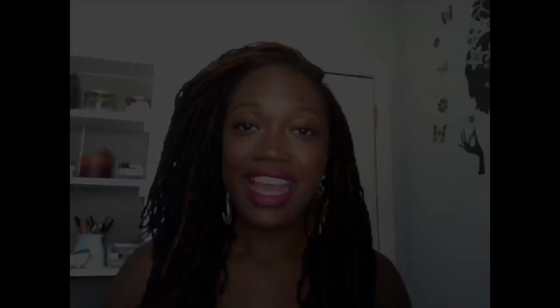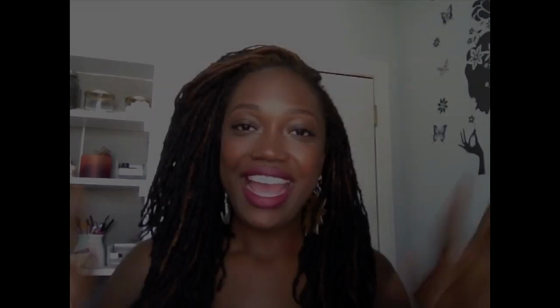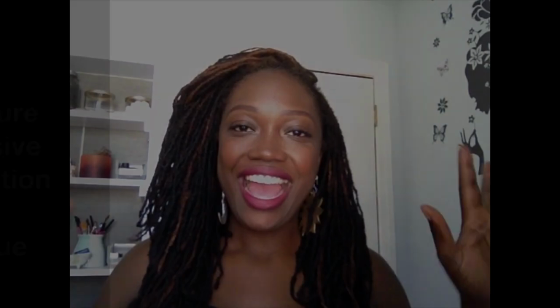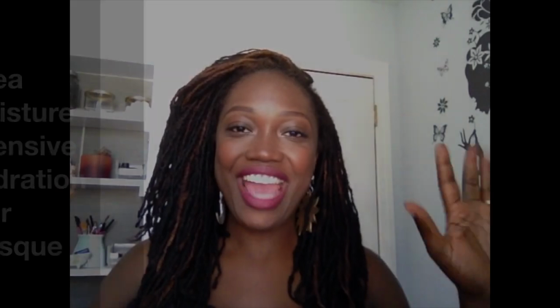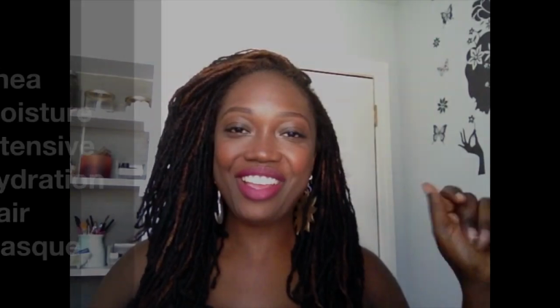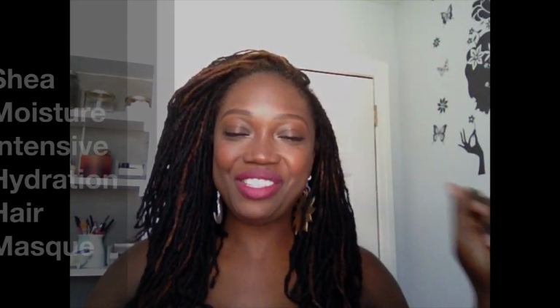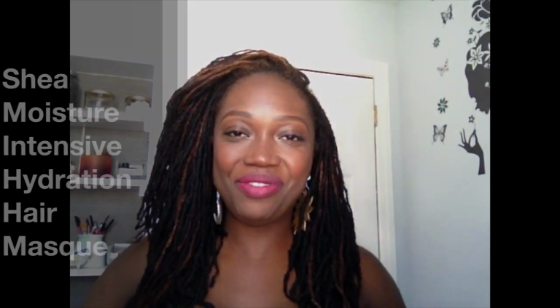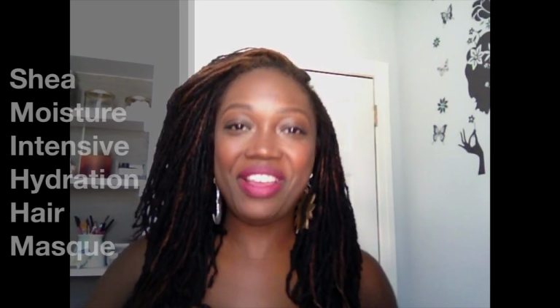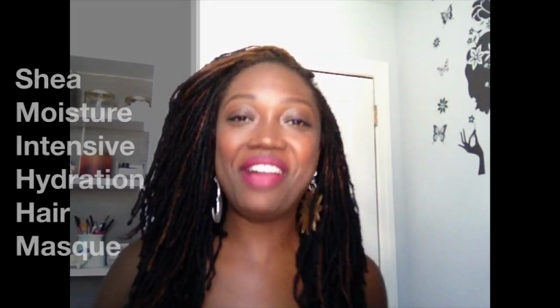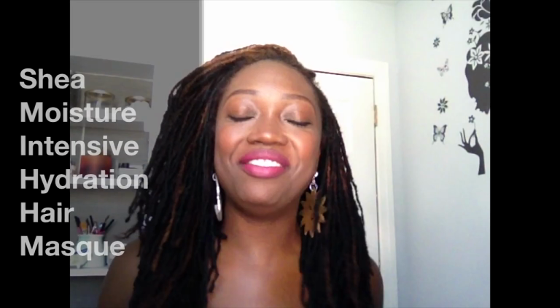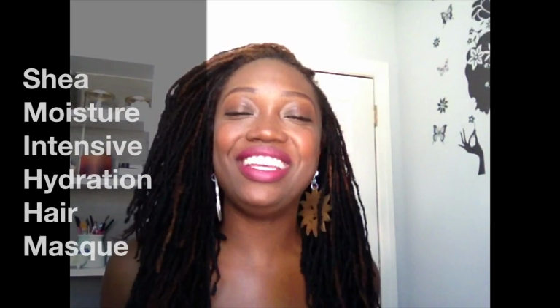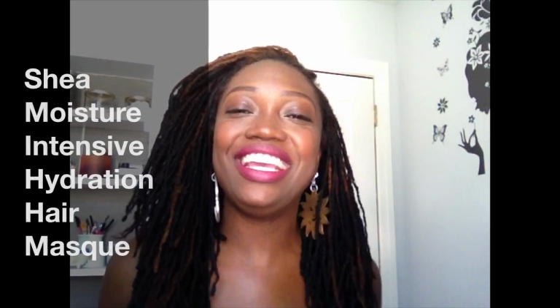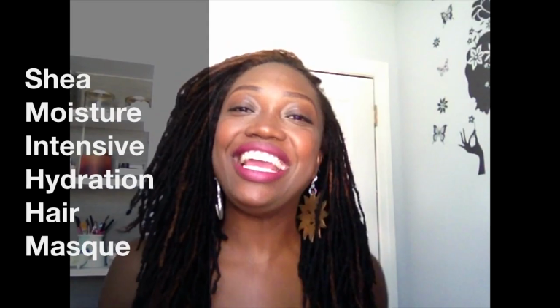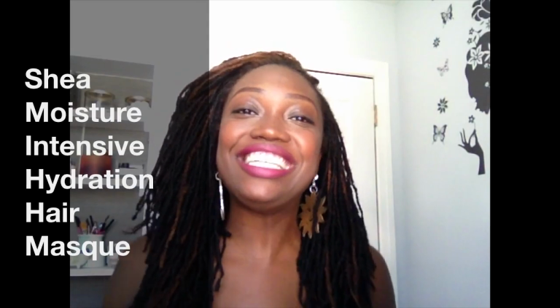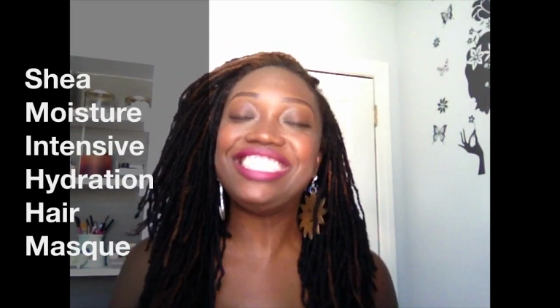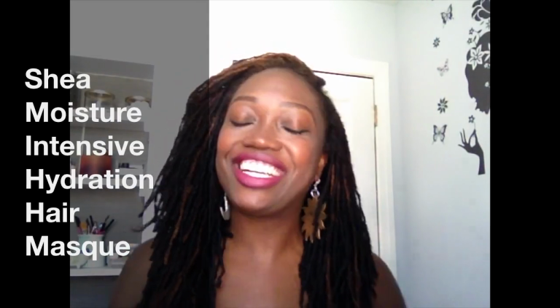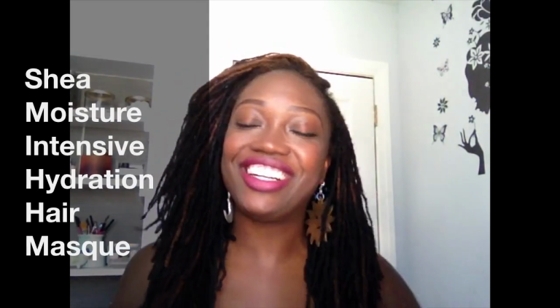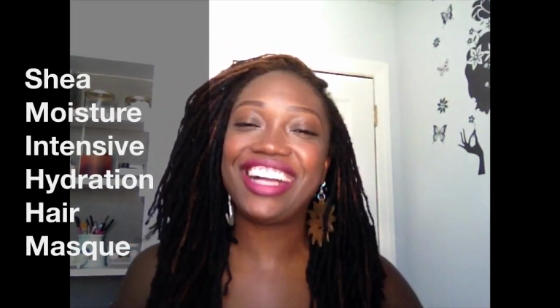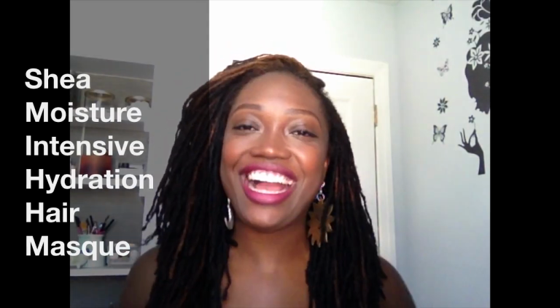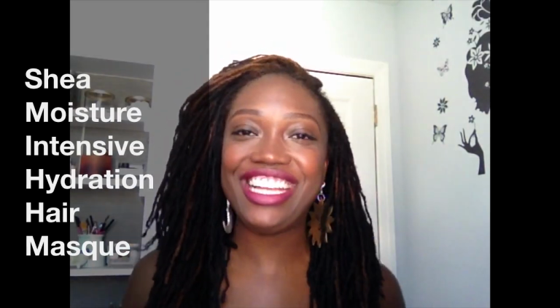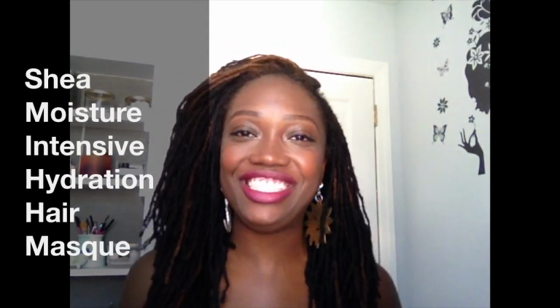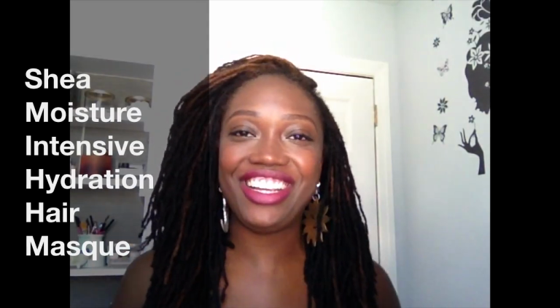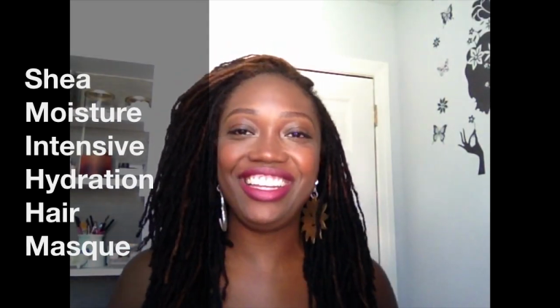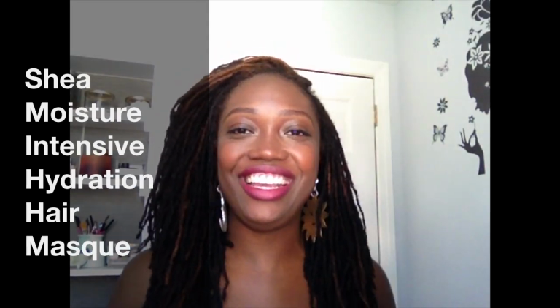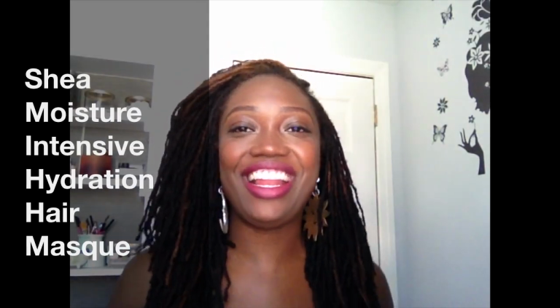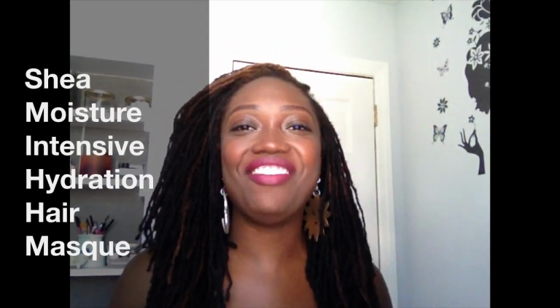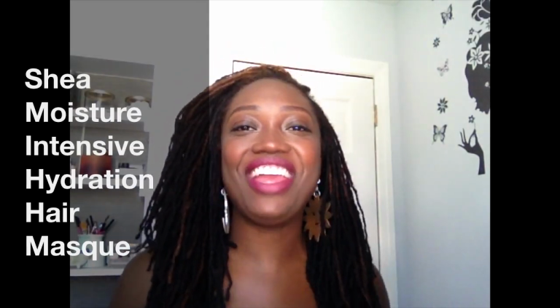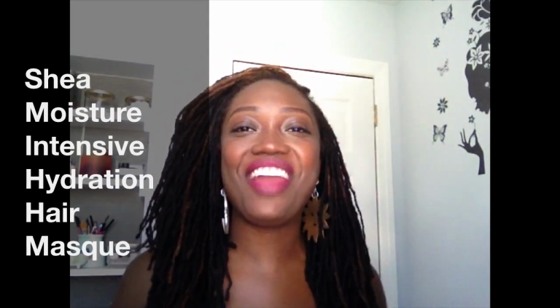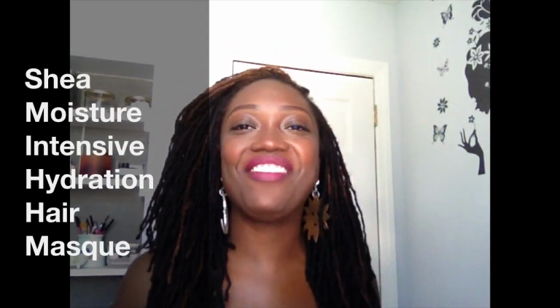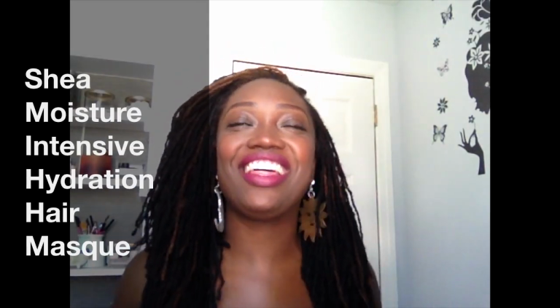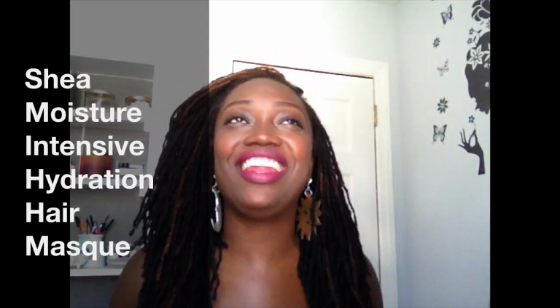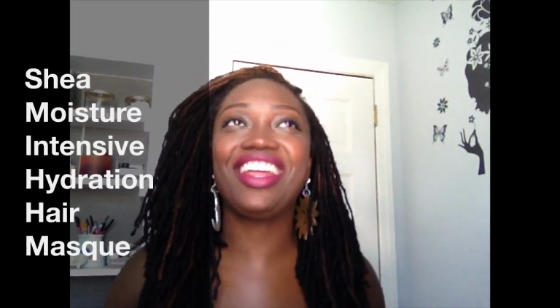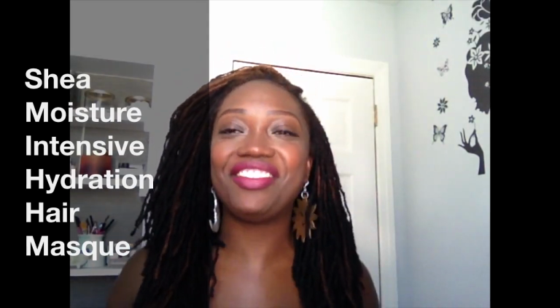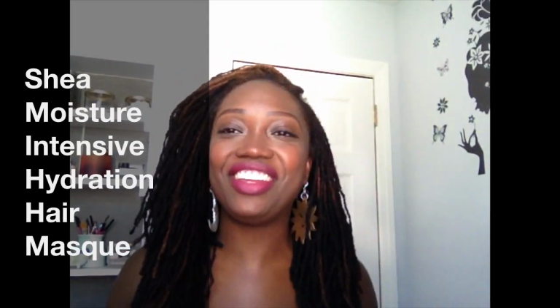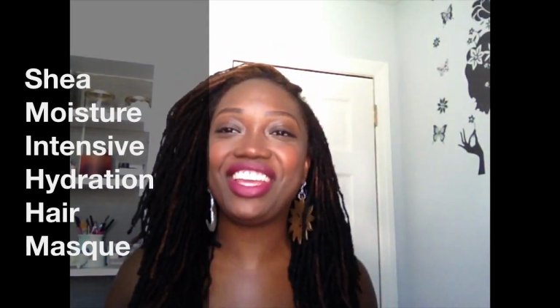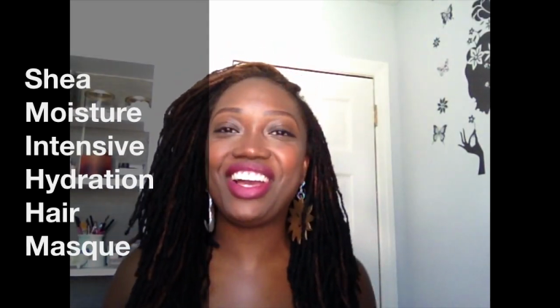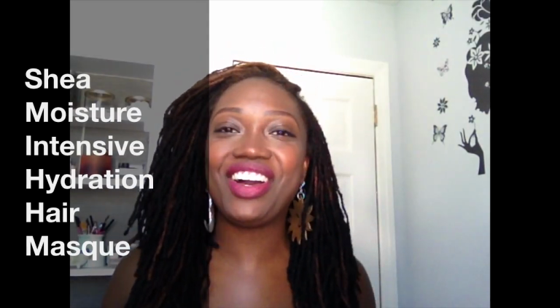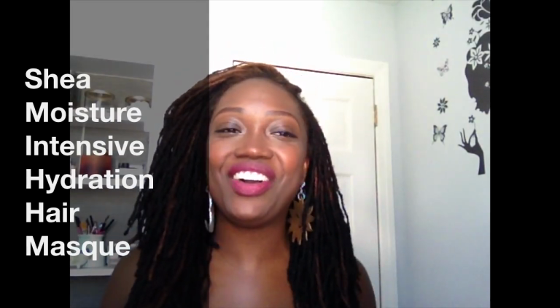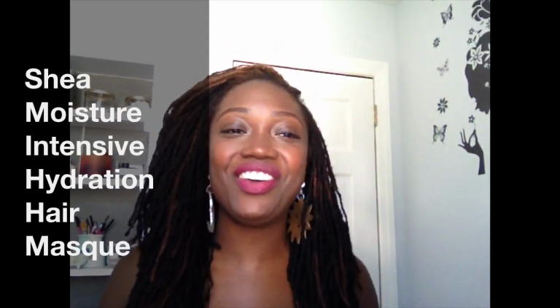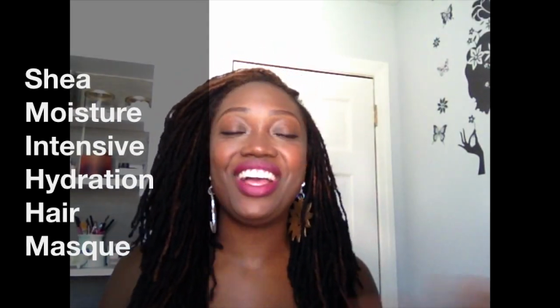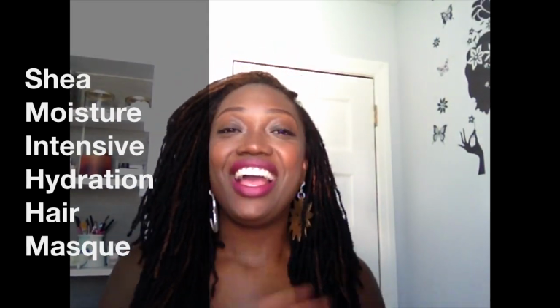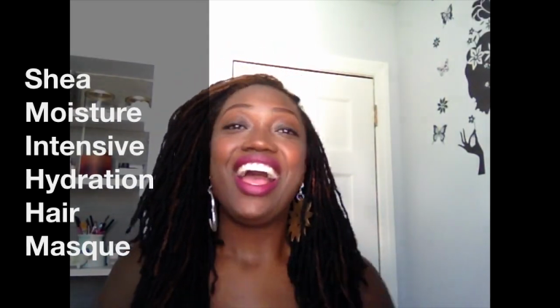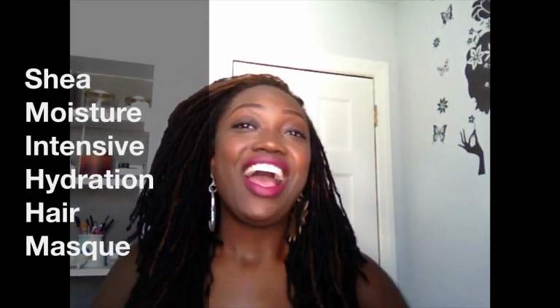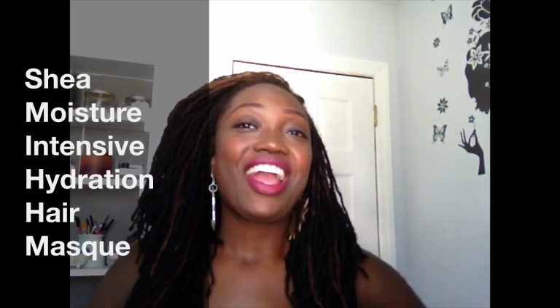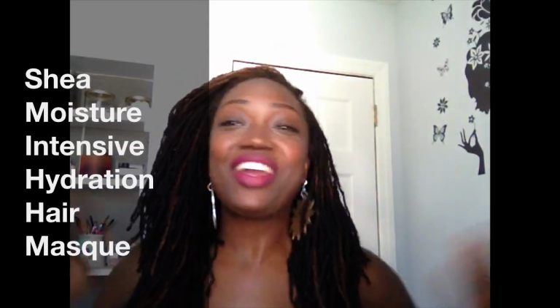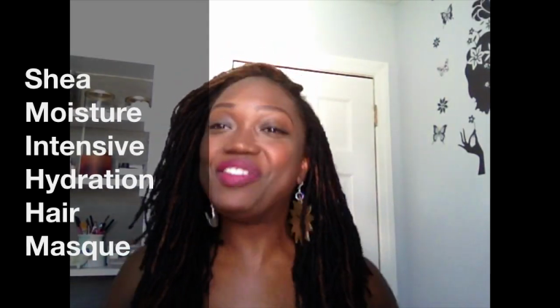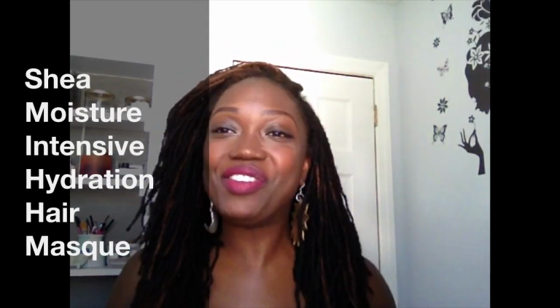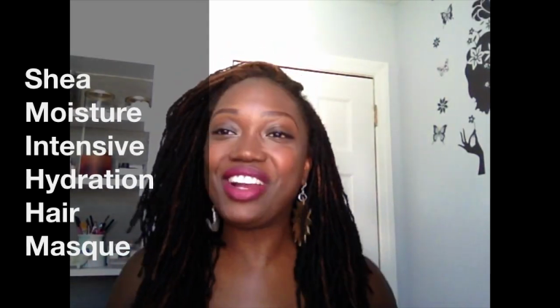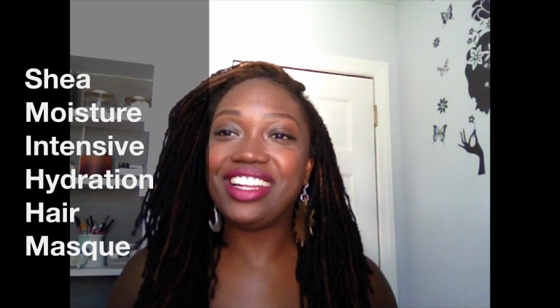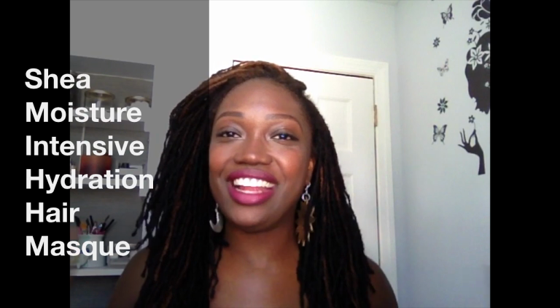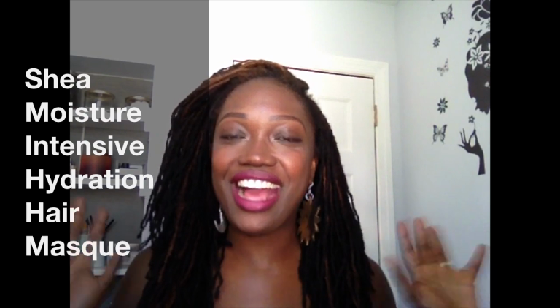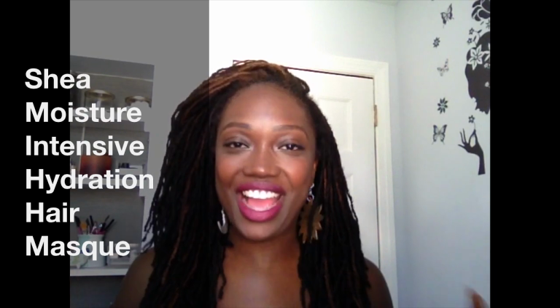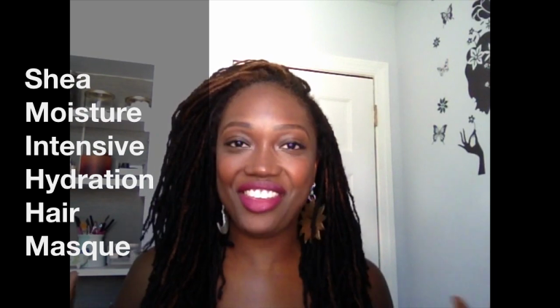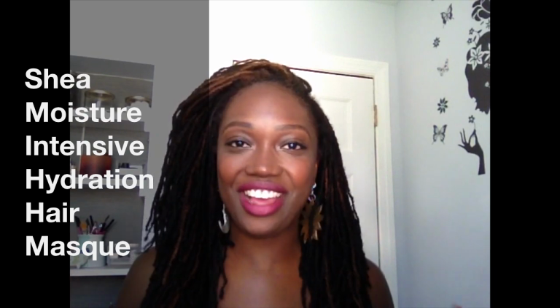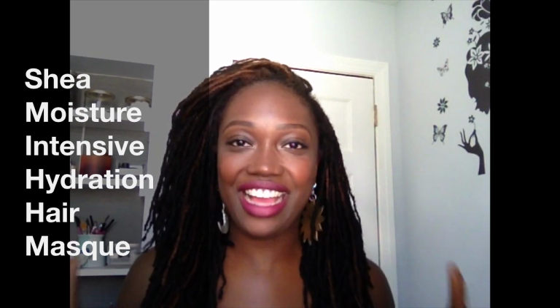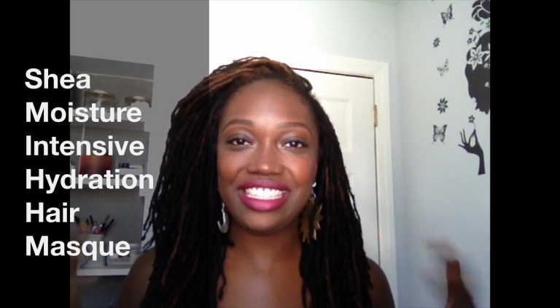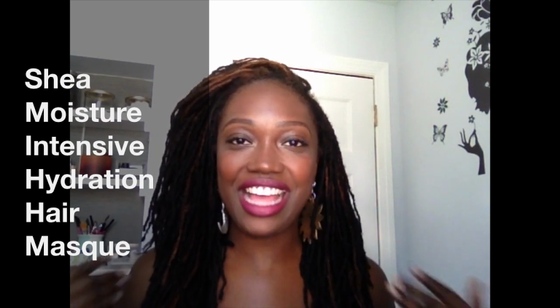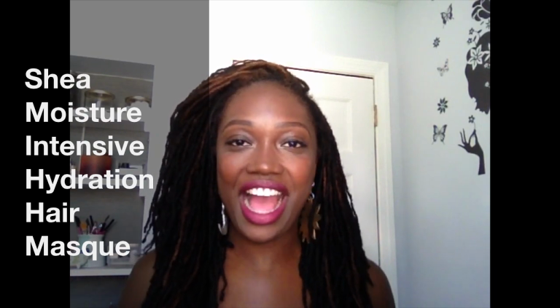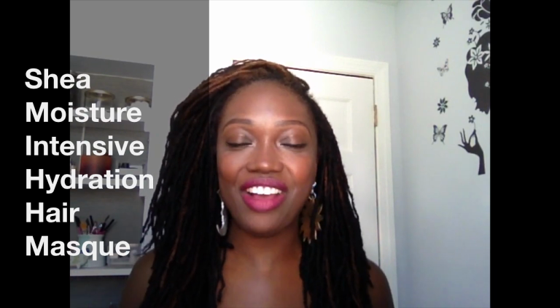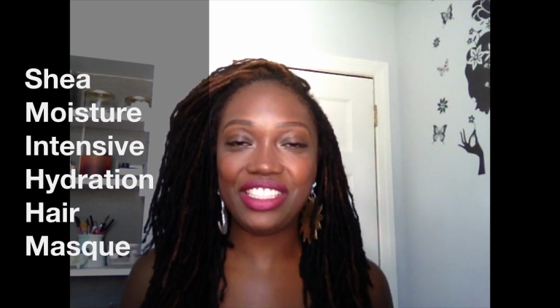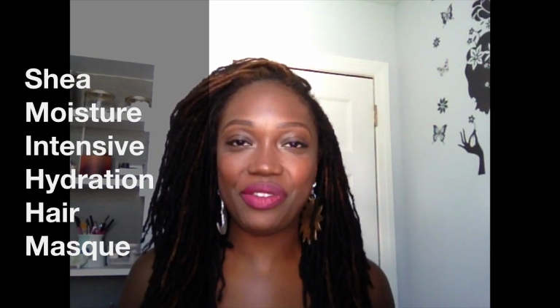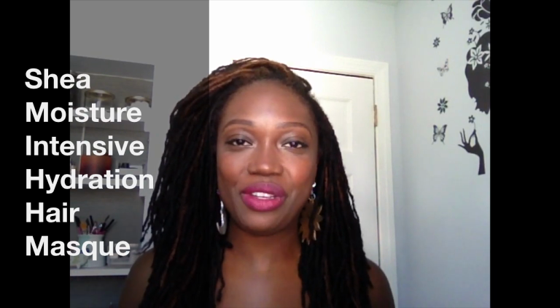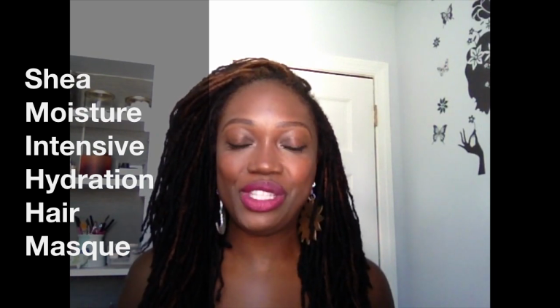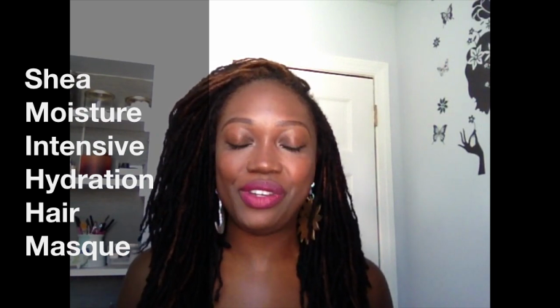Hey YouTube family, it's your girl Khyadrani and I'm here with another video. Good morning, hi you guys, how's everyone doing?